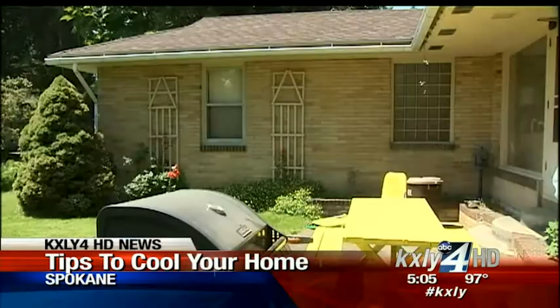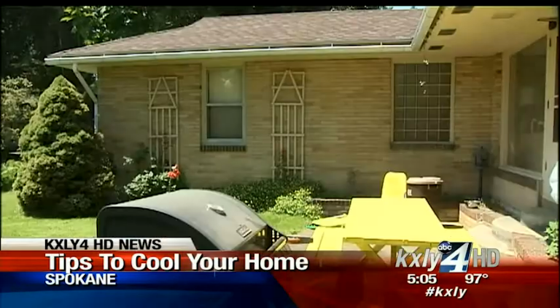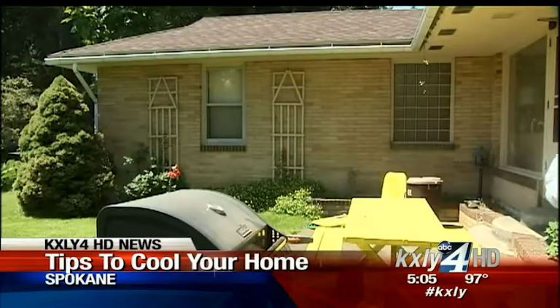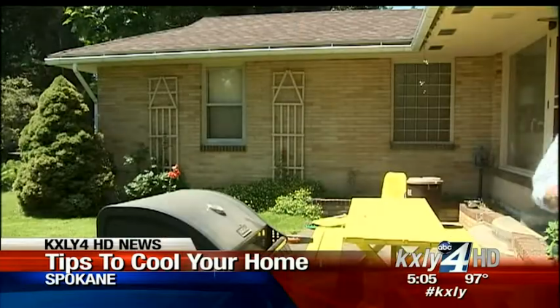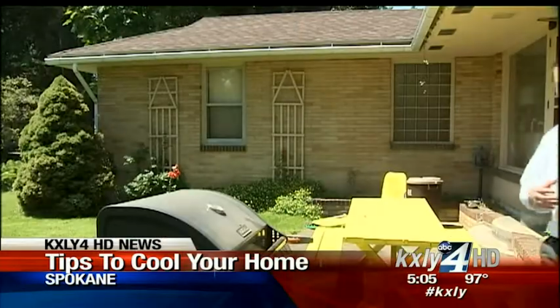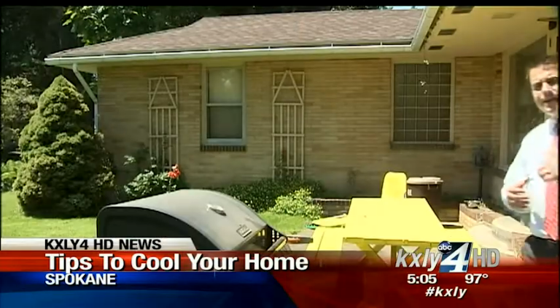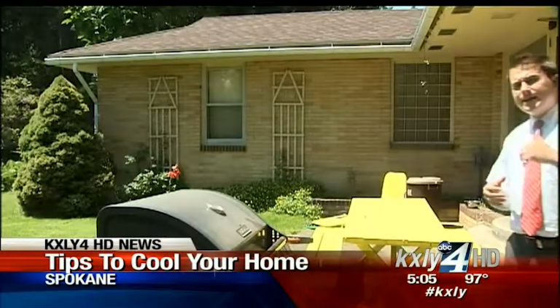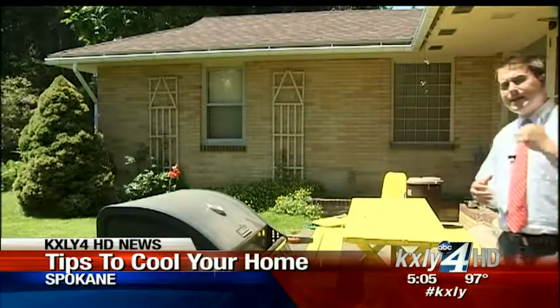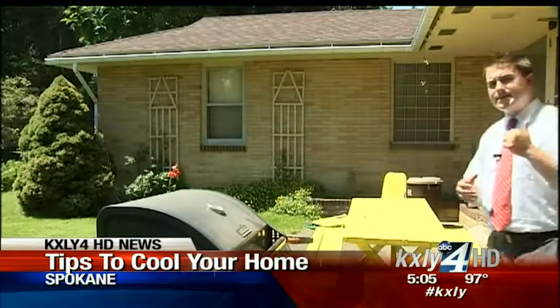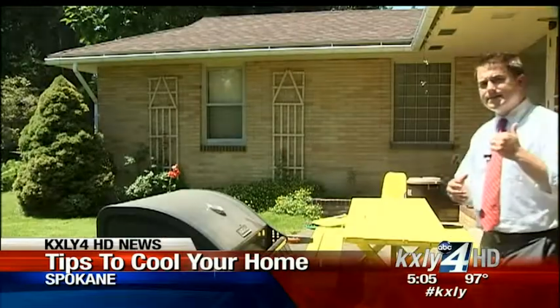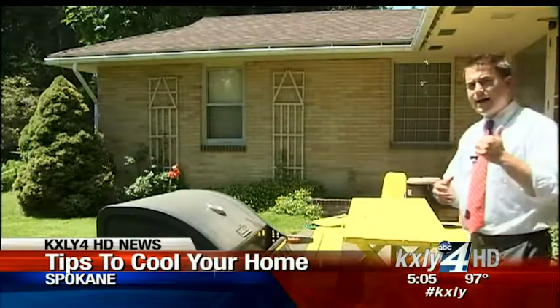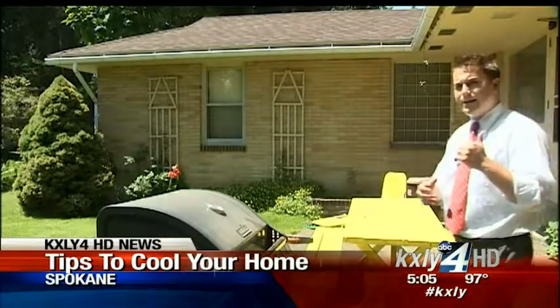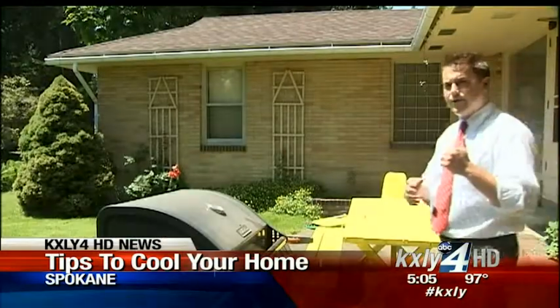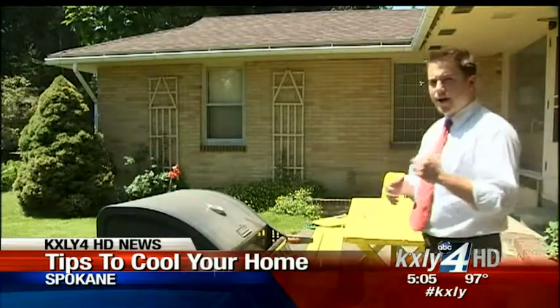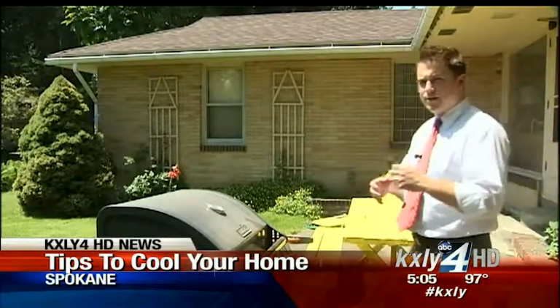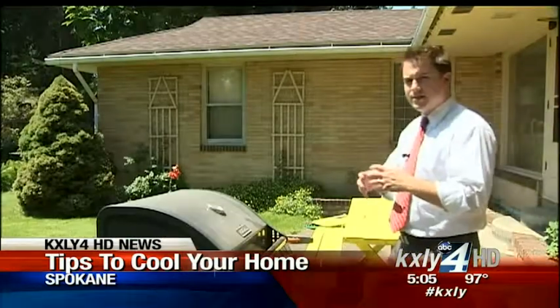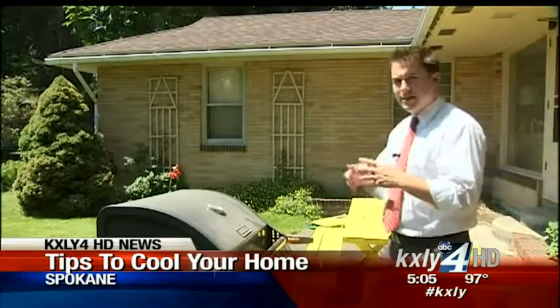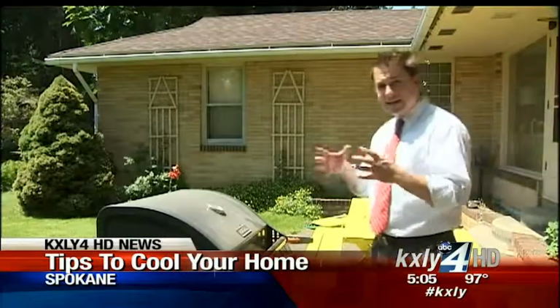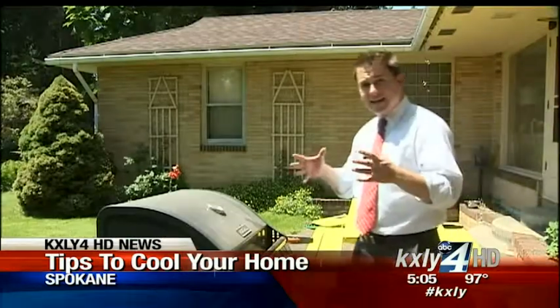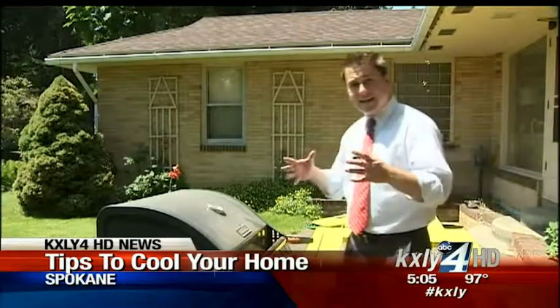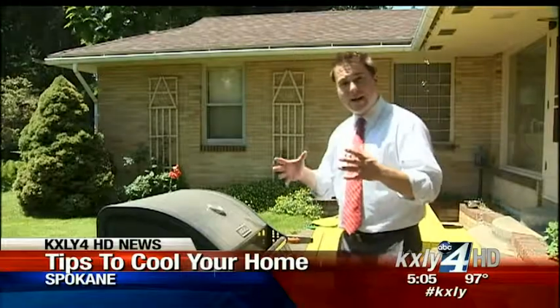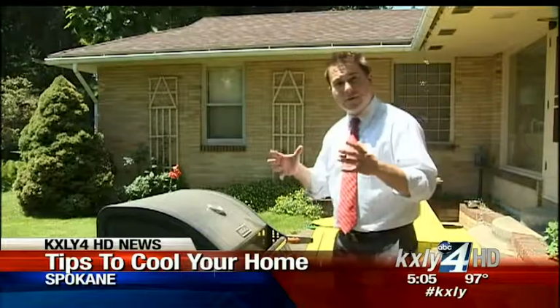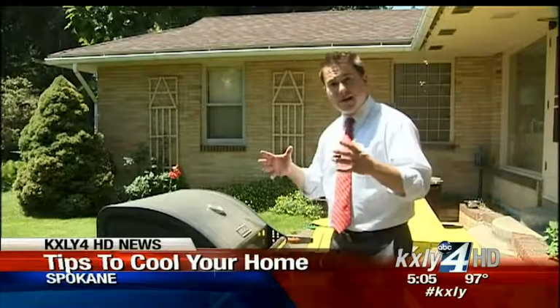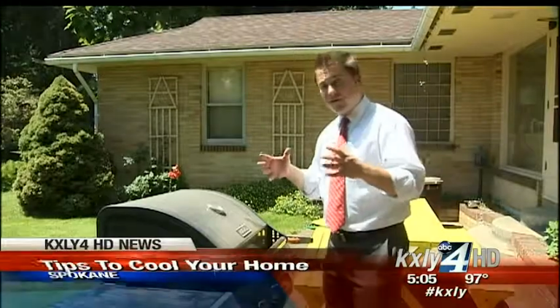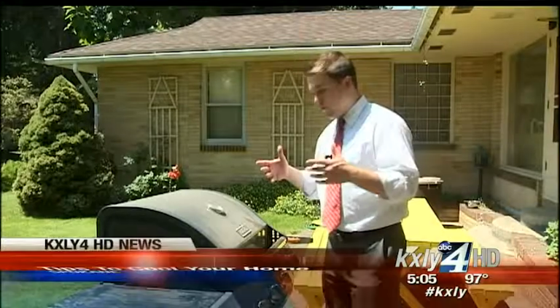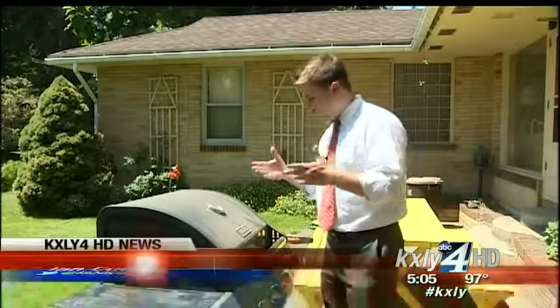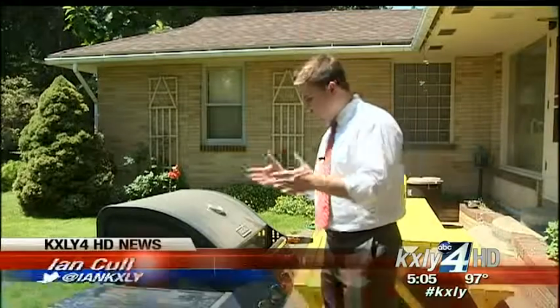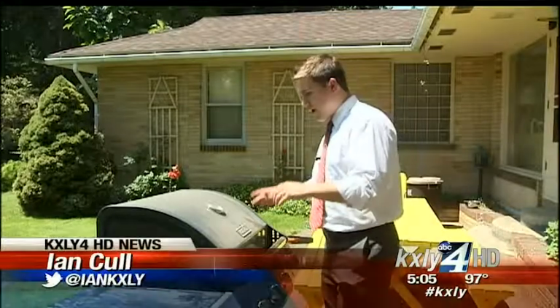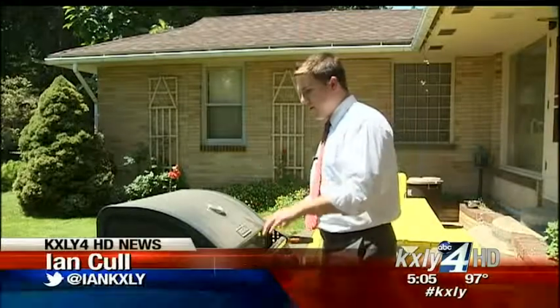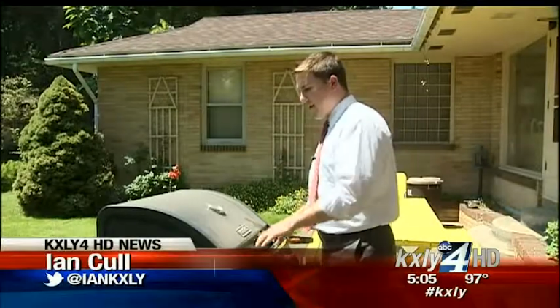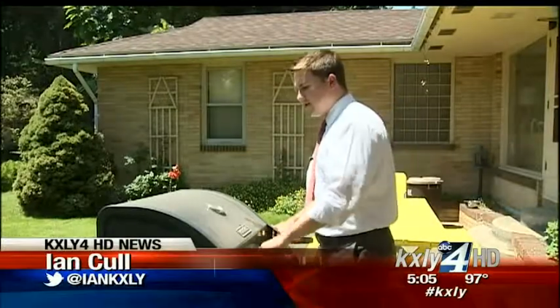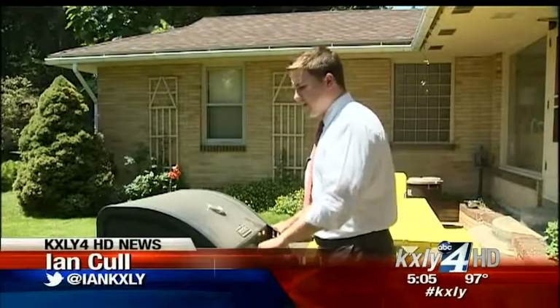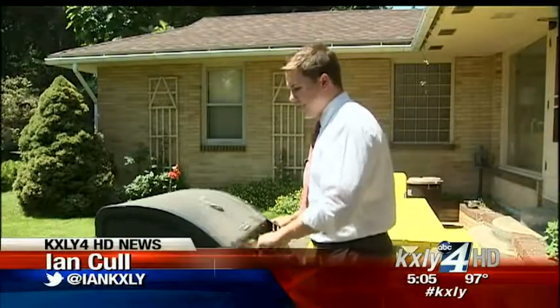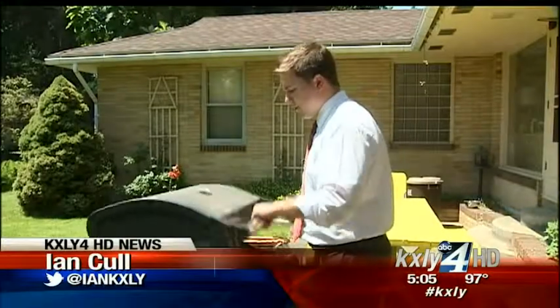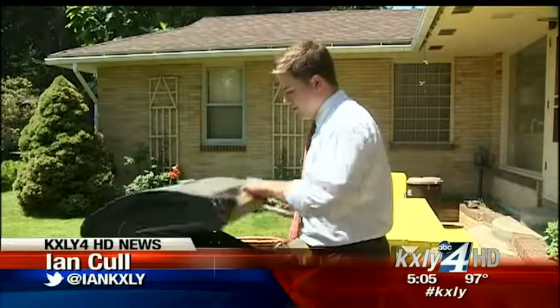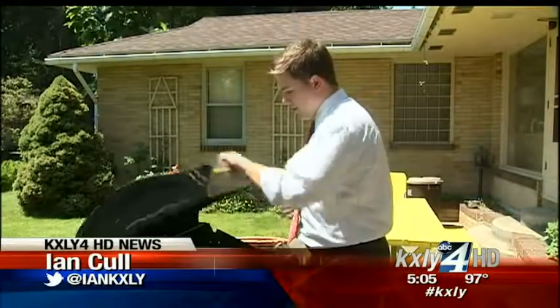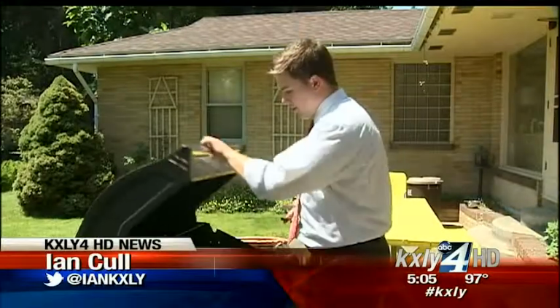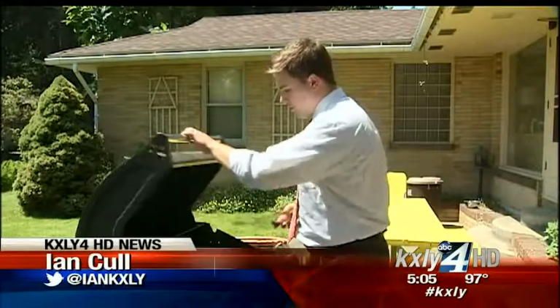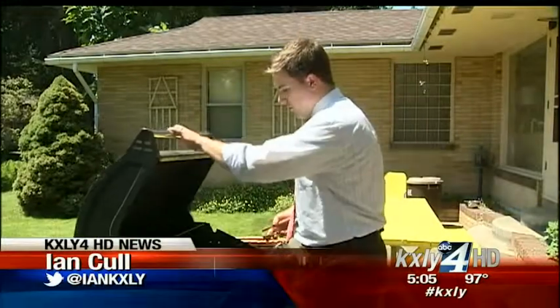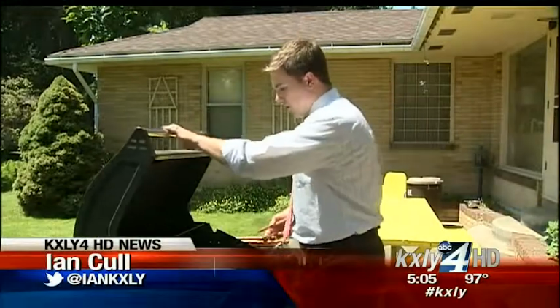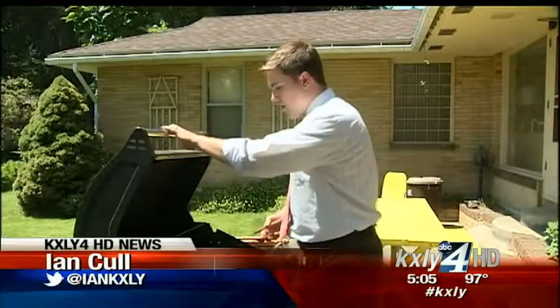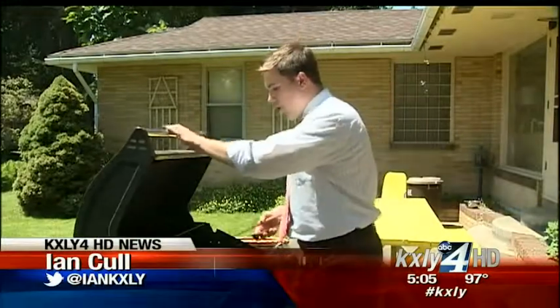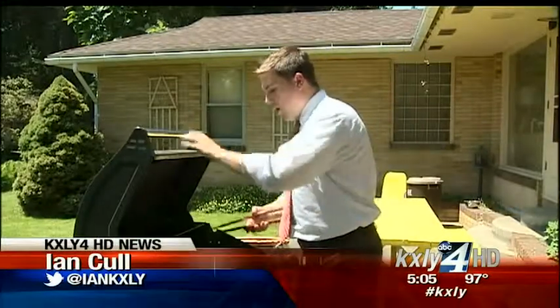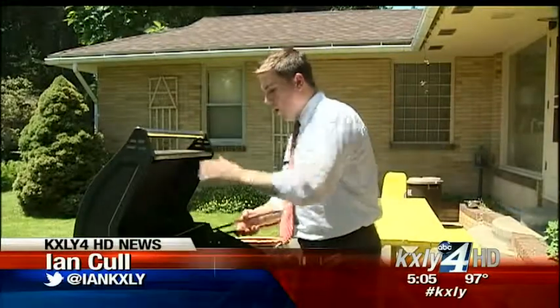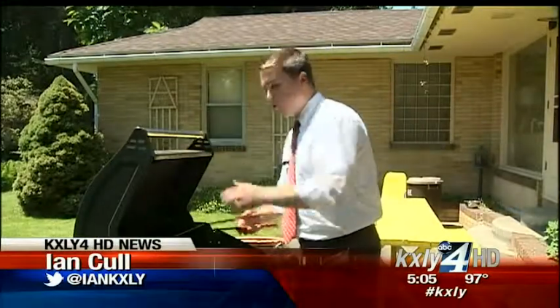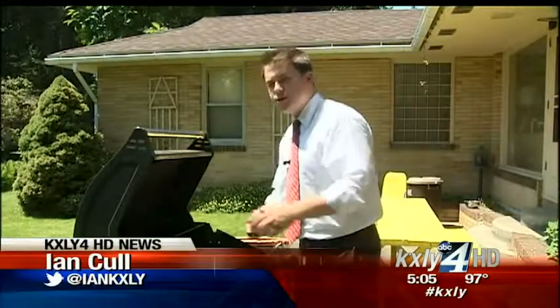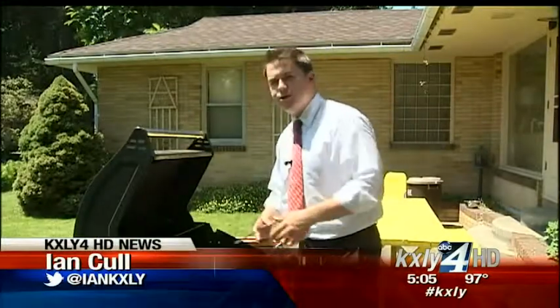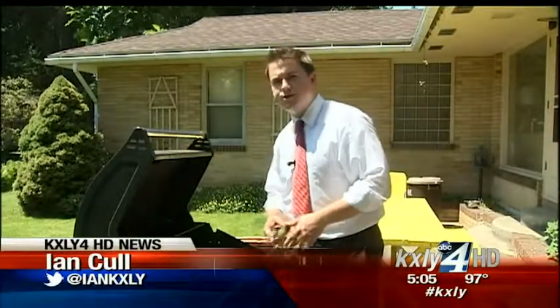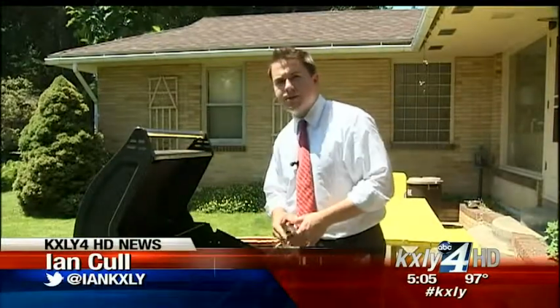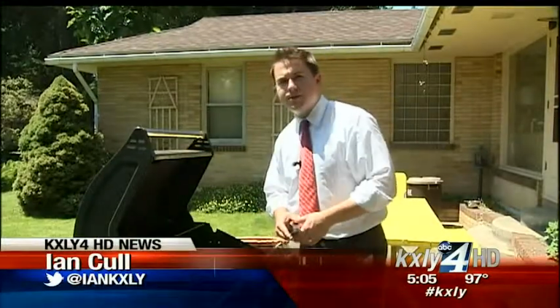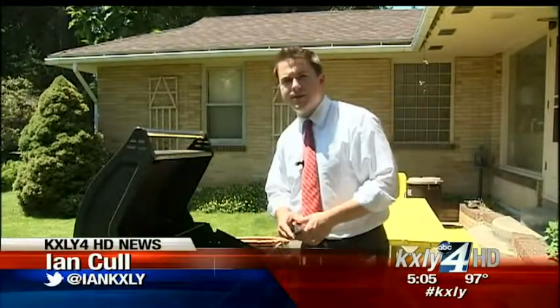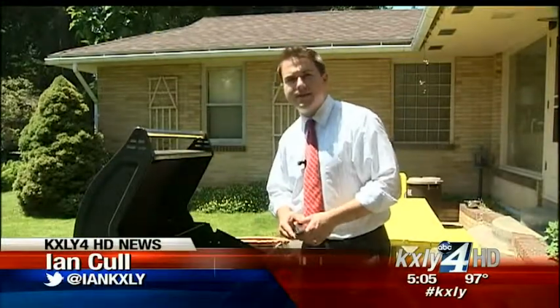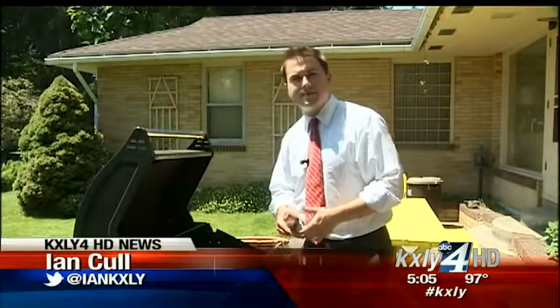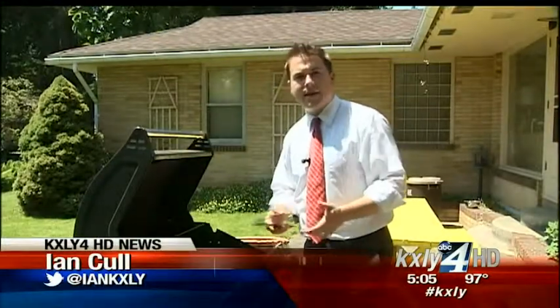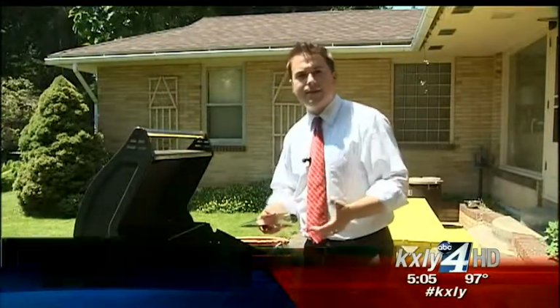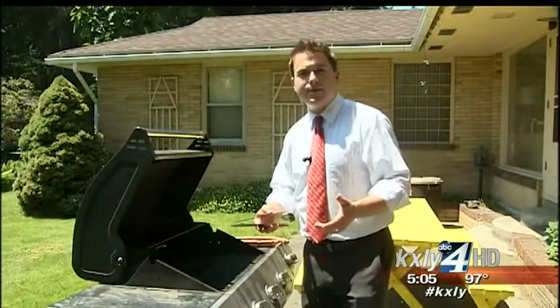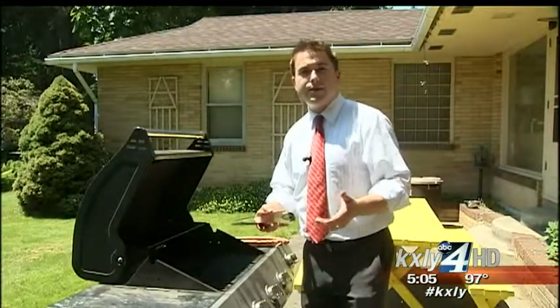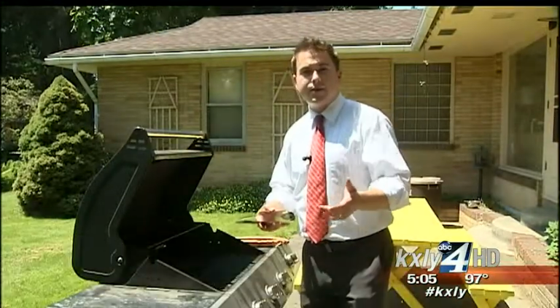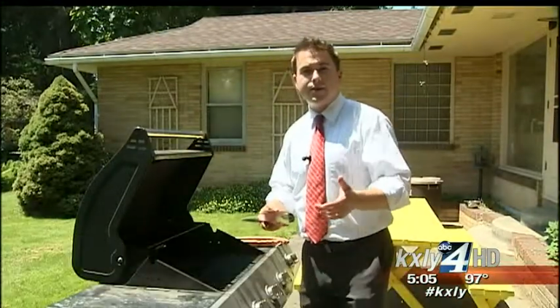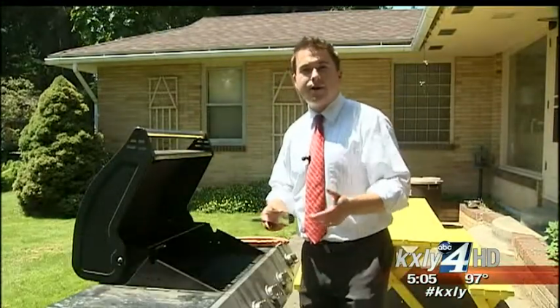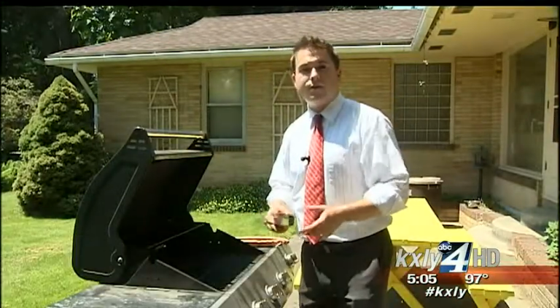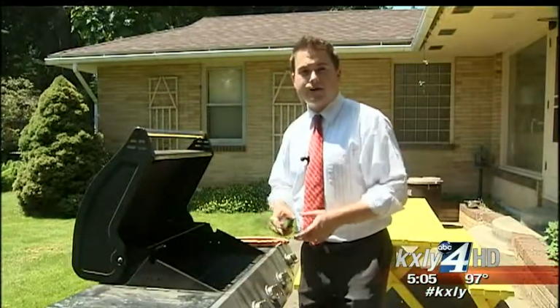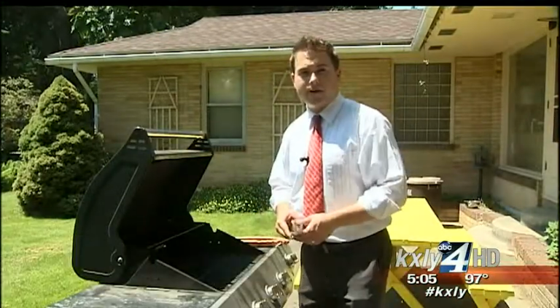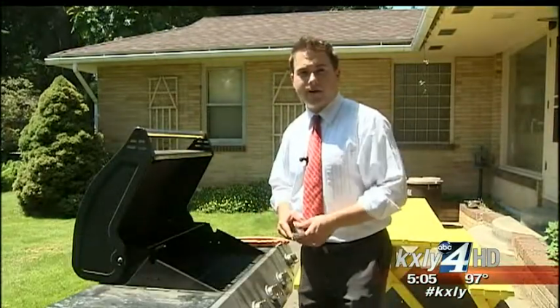And instead of cooking inside your house and heating it up even more, come outside to cook on the grill, or choose something that doesn't have to be cooked at all for dinner.